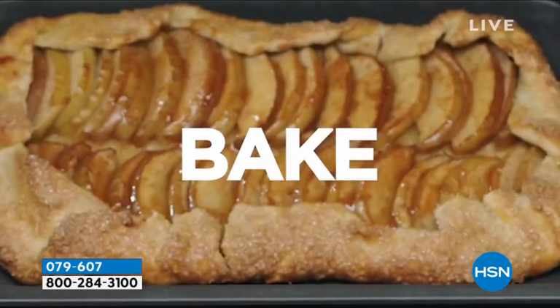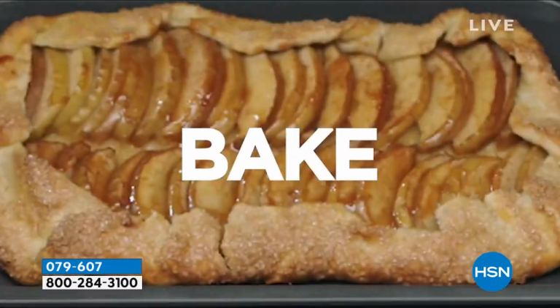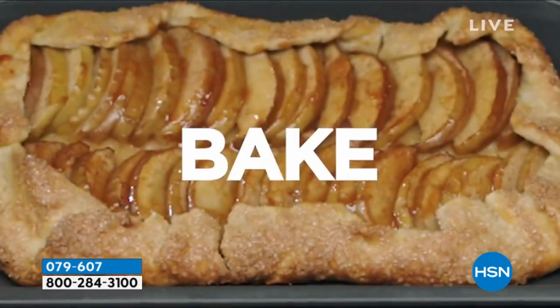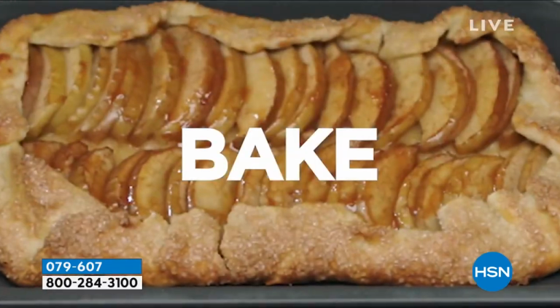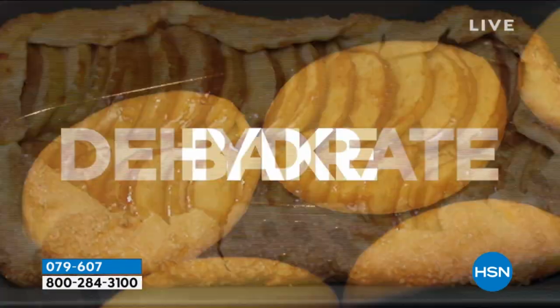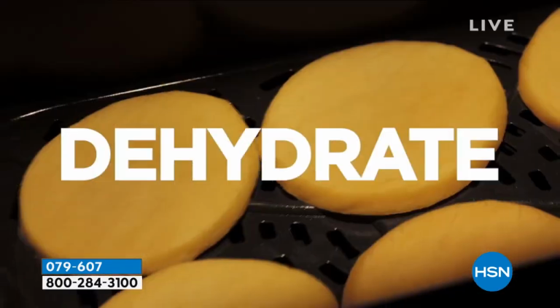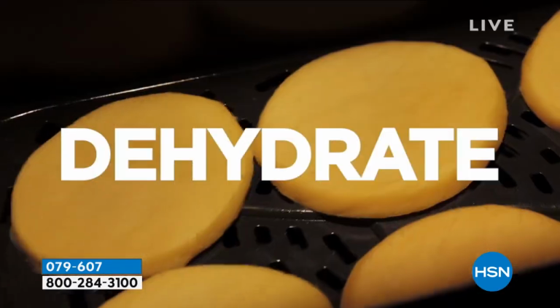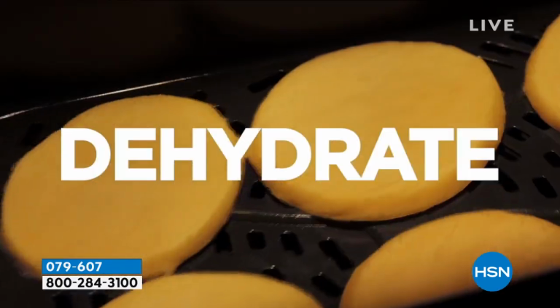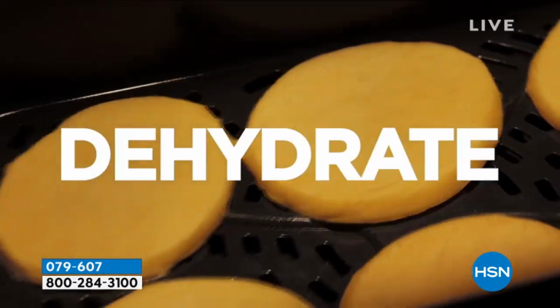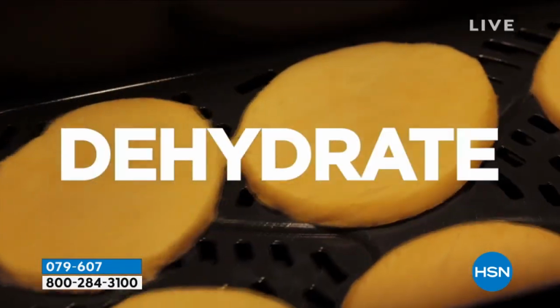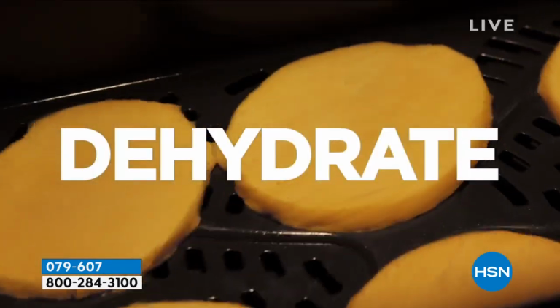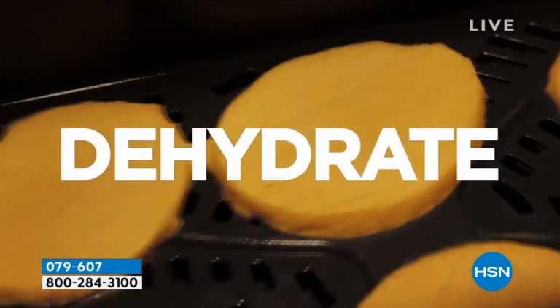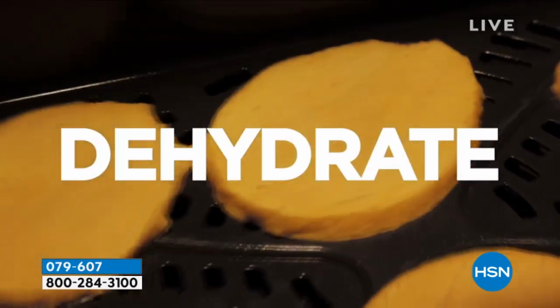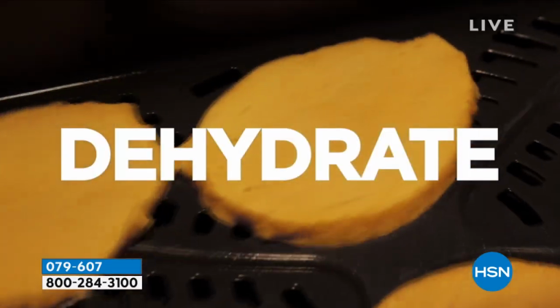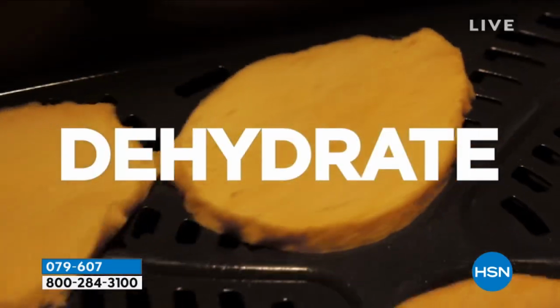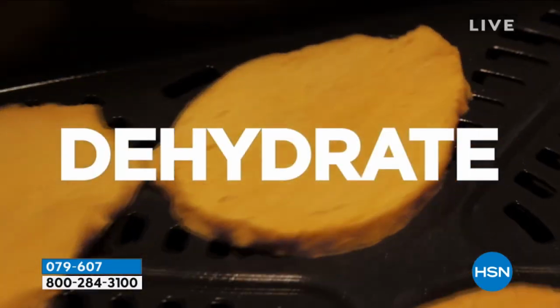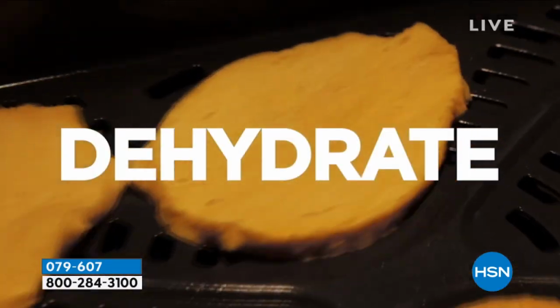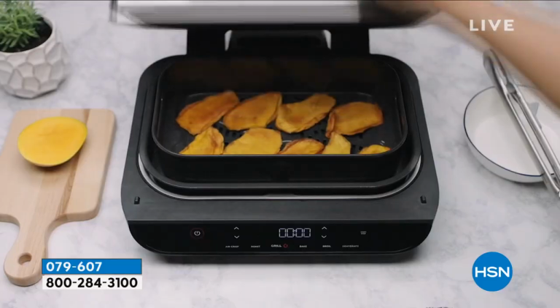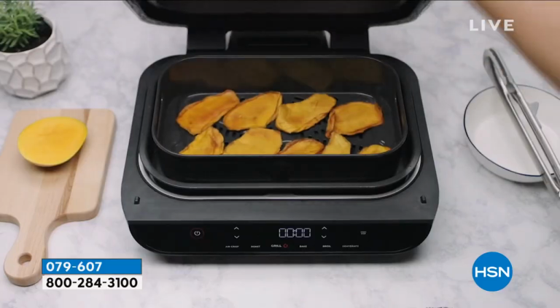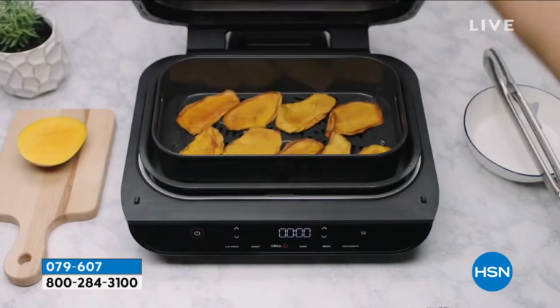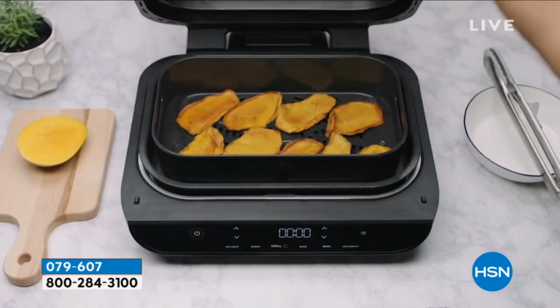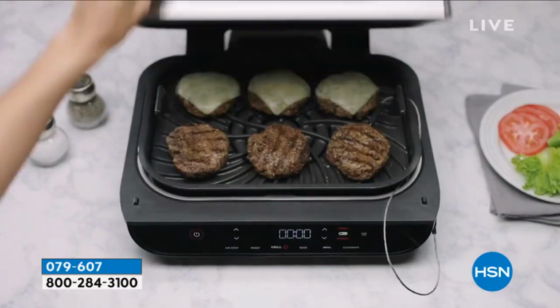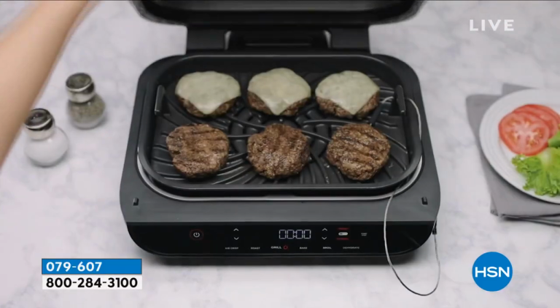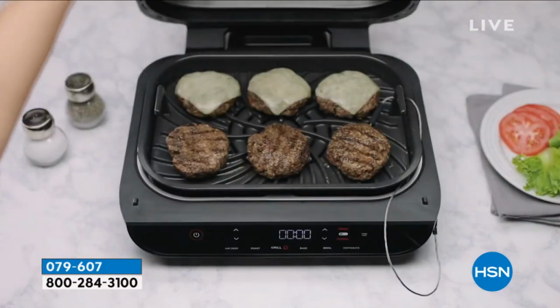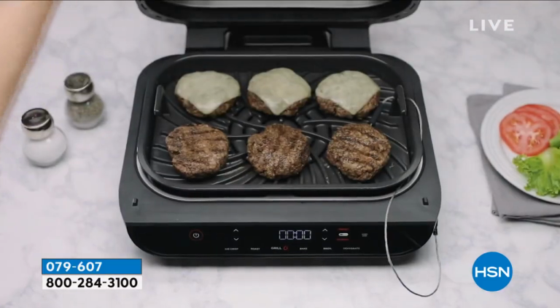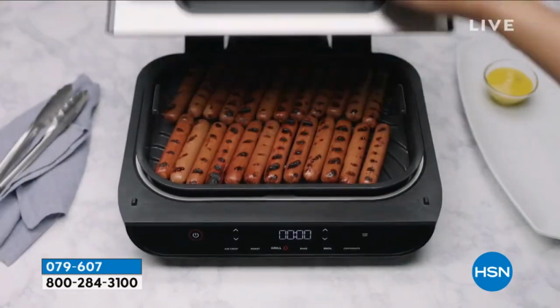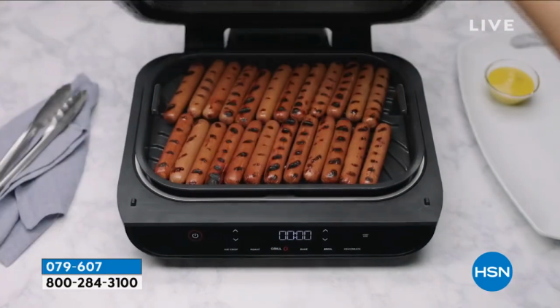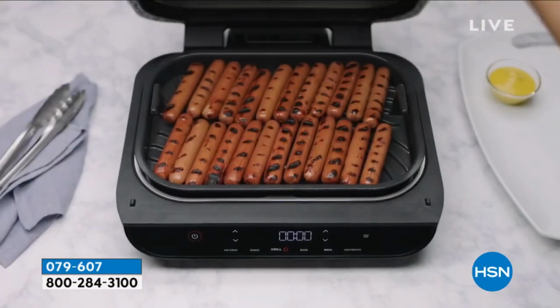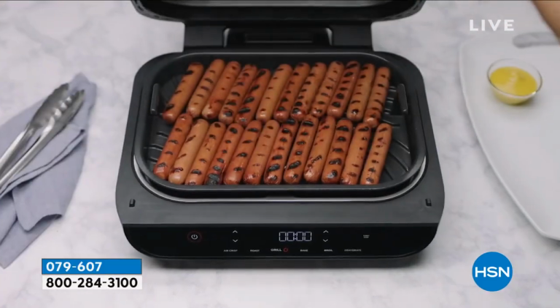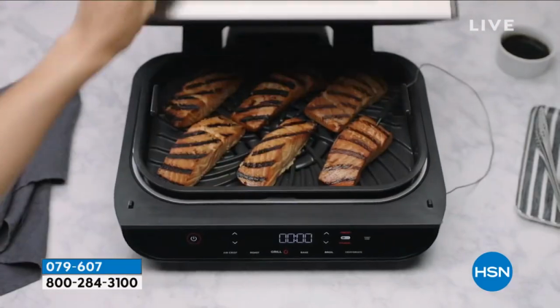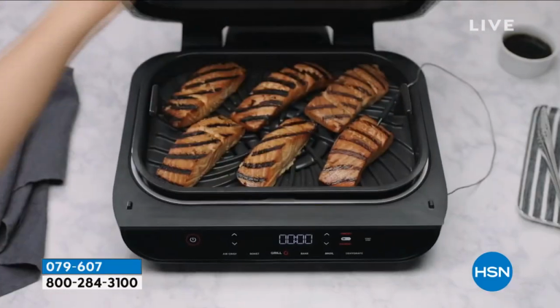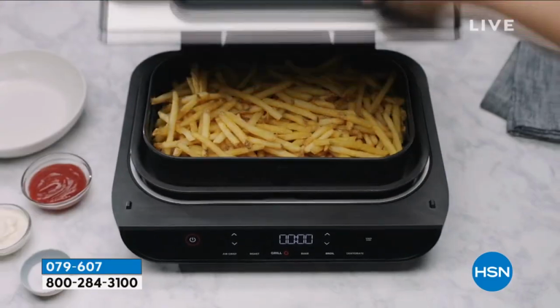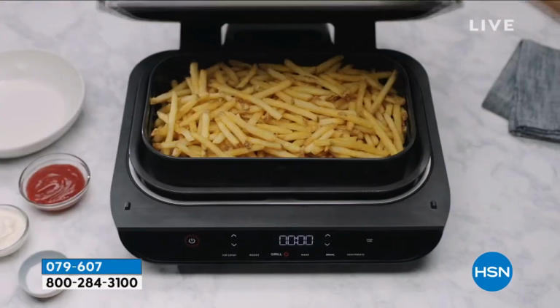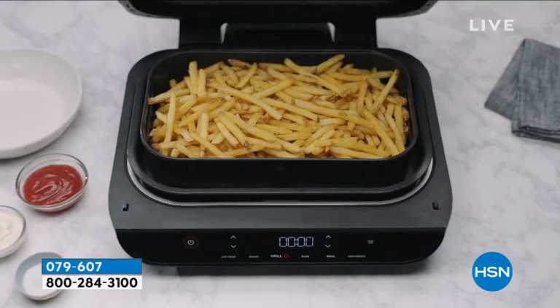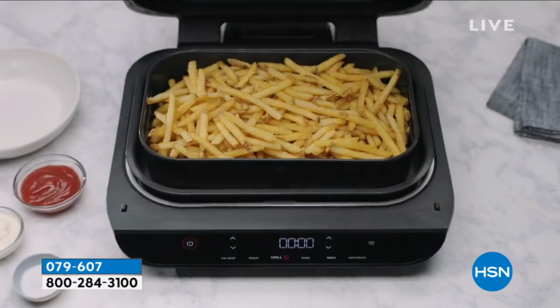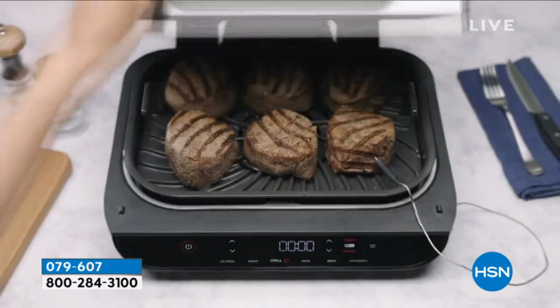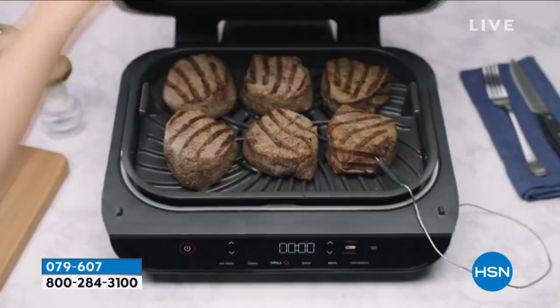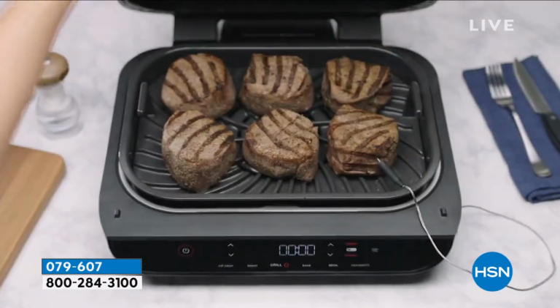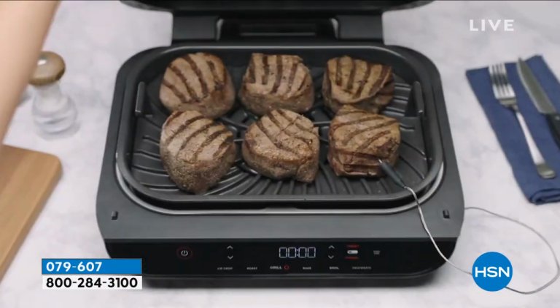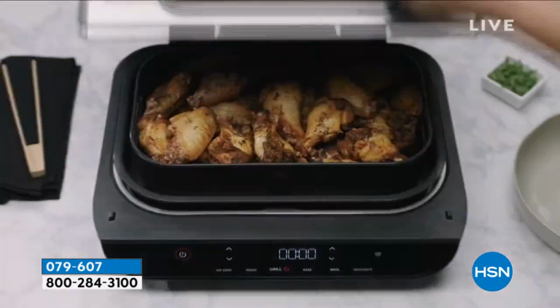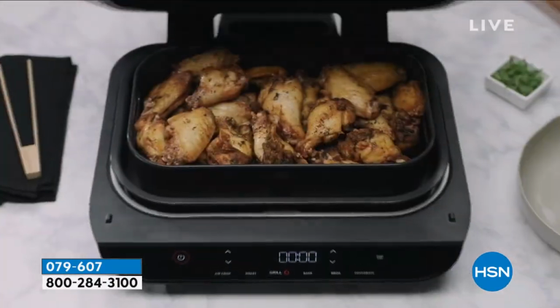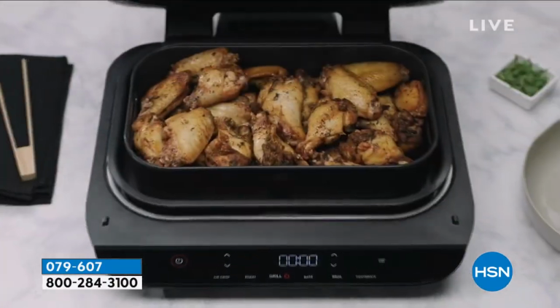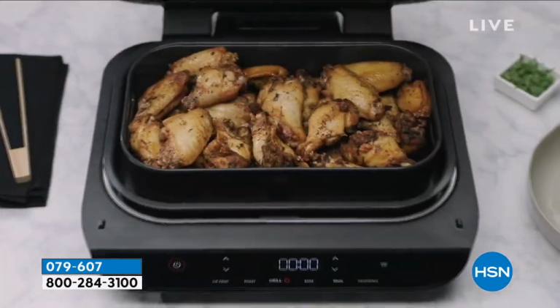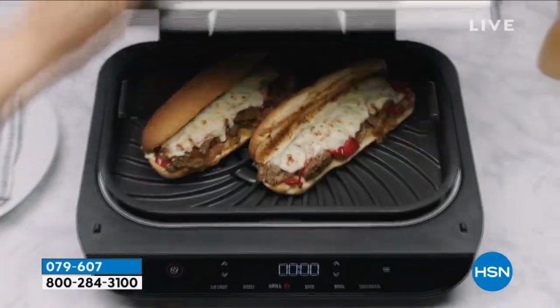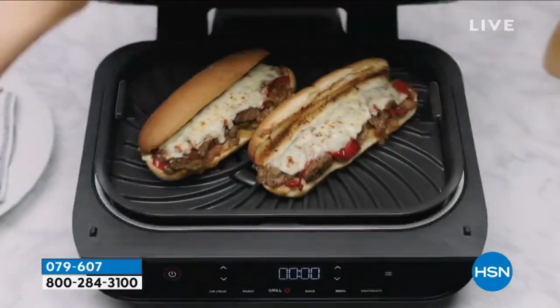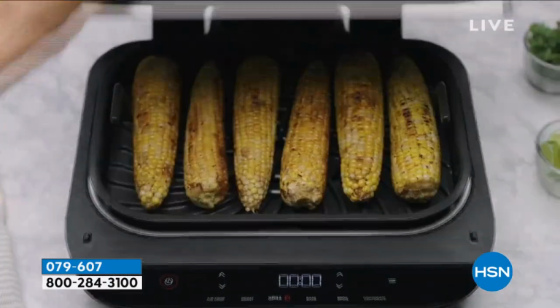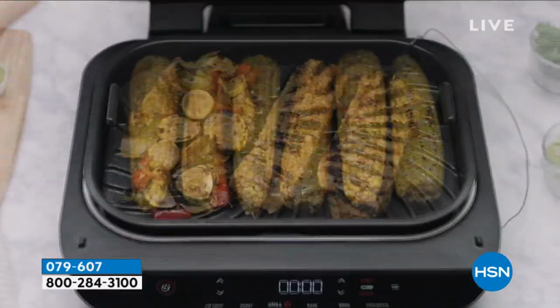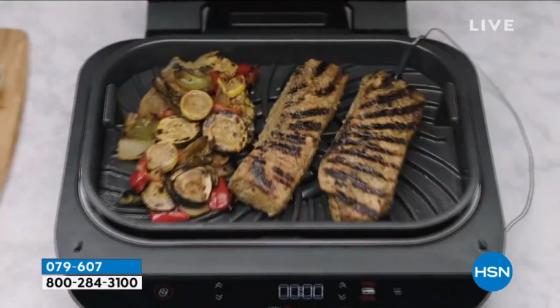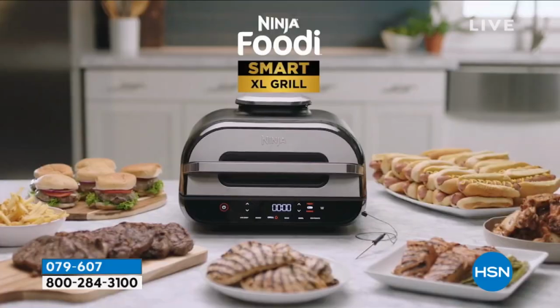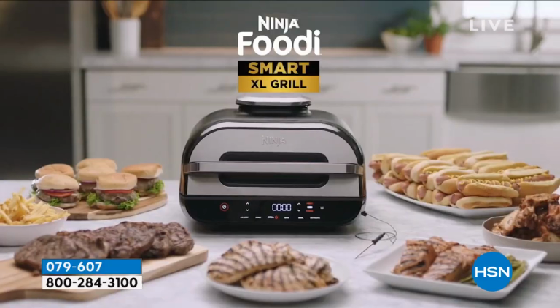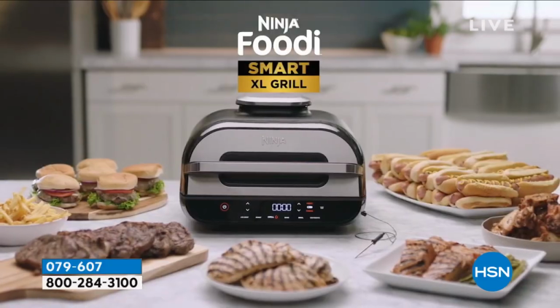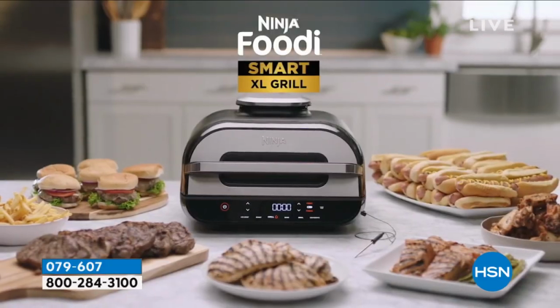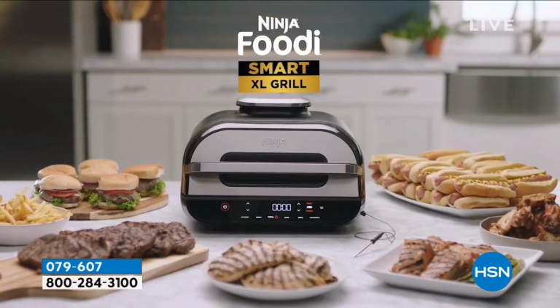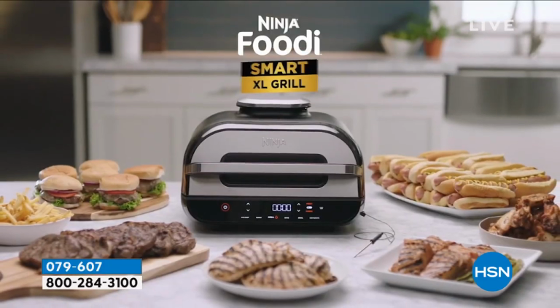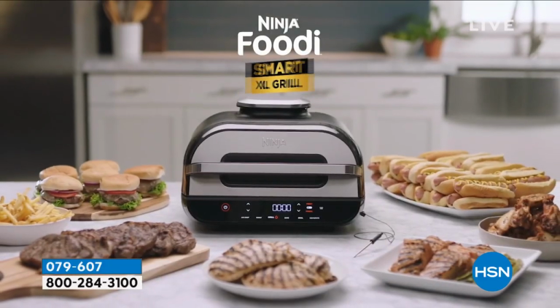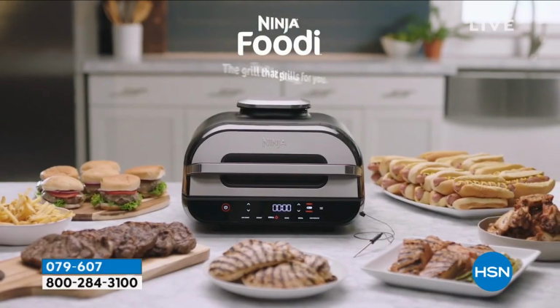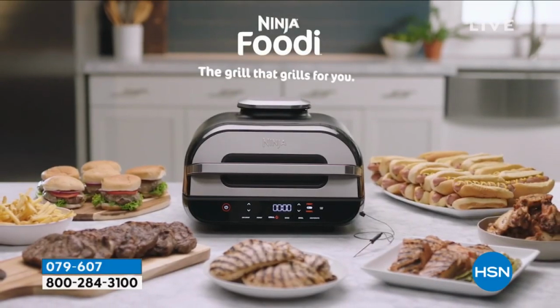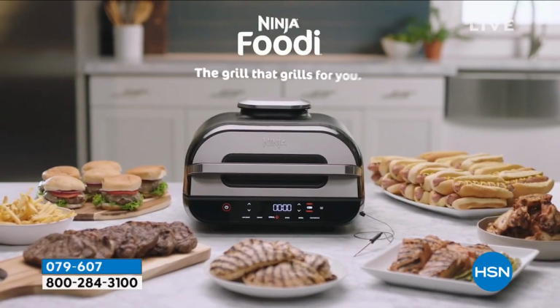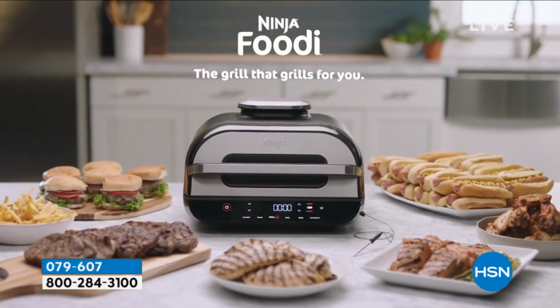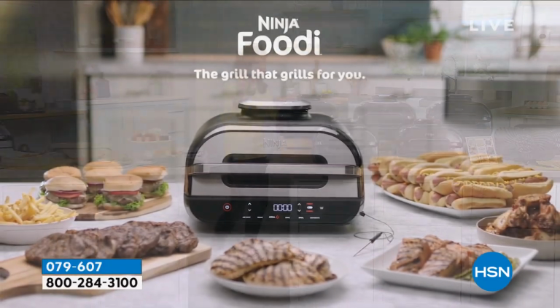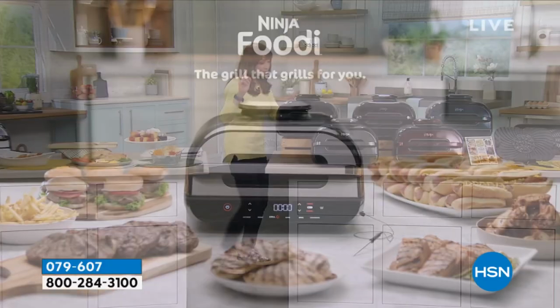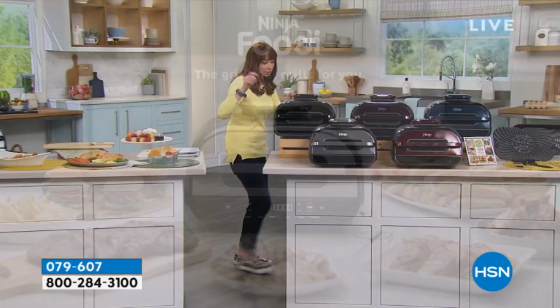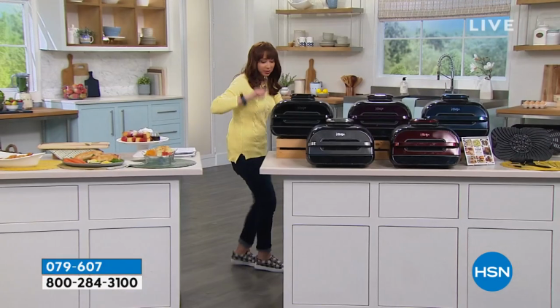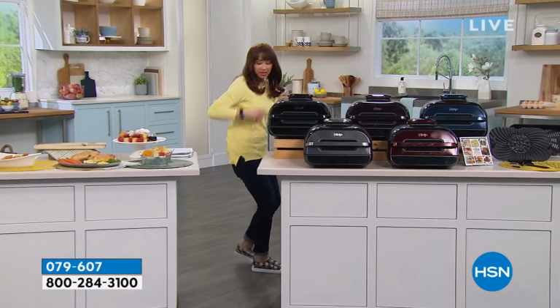We've got the lowest price that you're going to find coast to coast. The temperature probe is just part of the secret — I'll show you everything that's included.